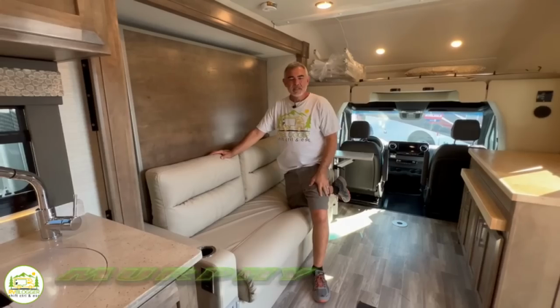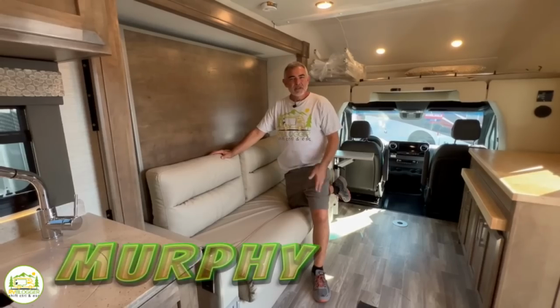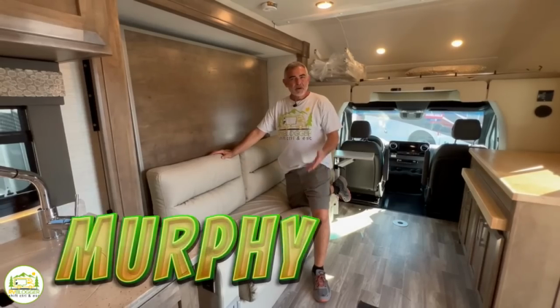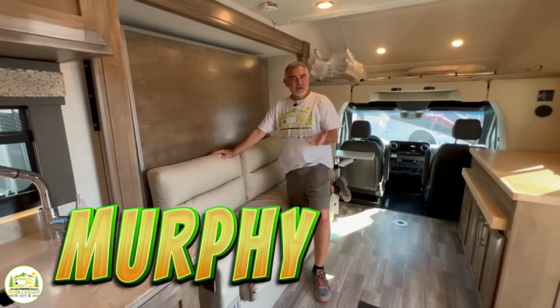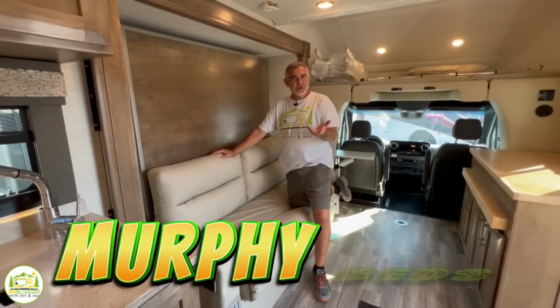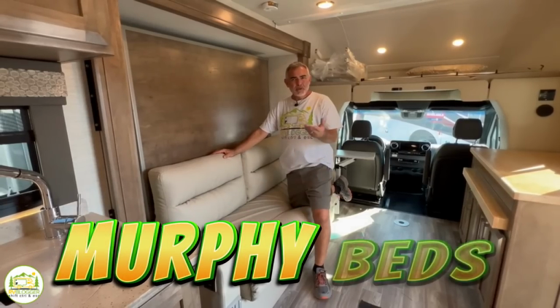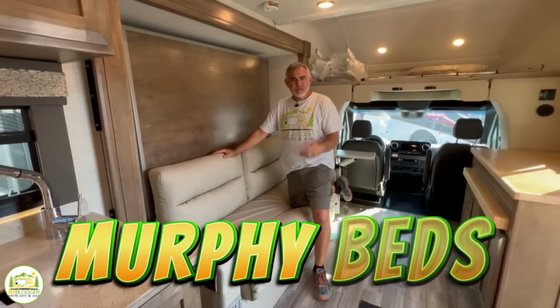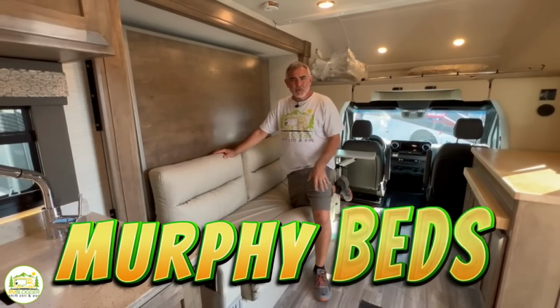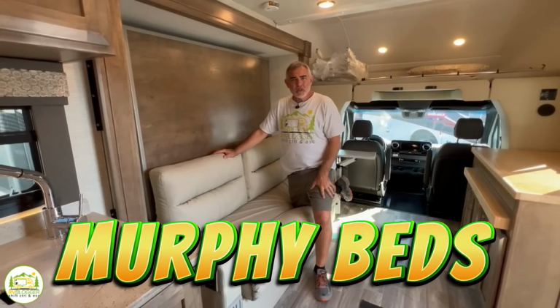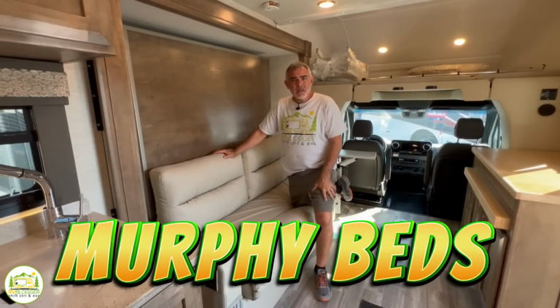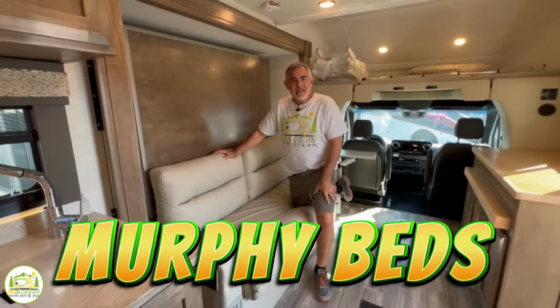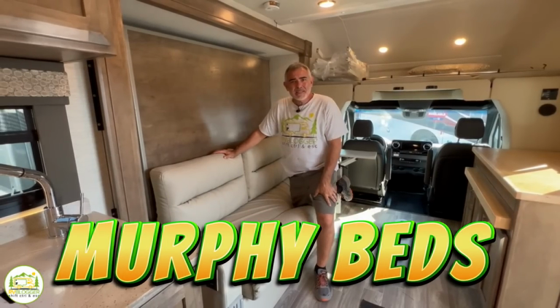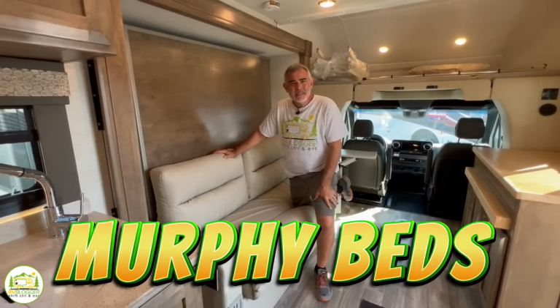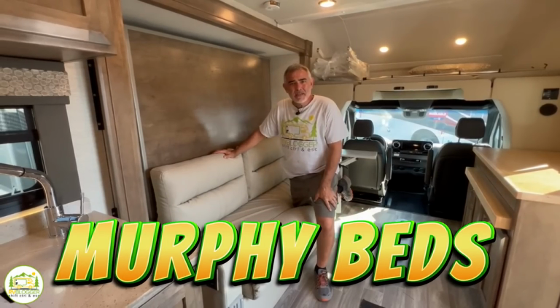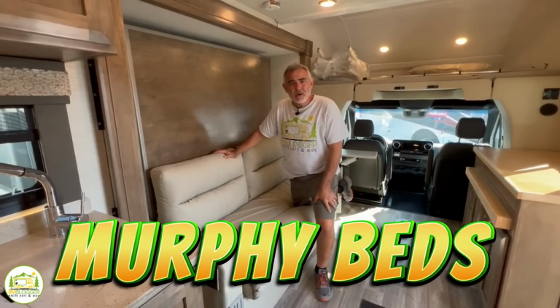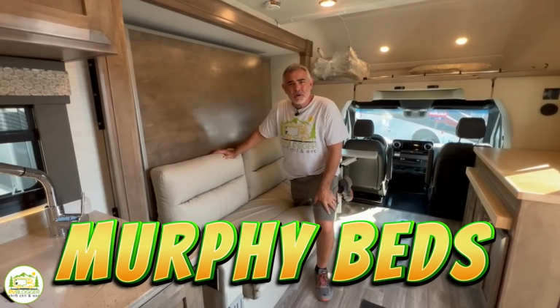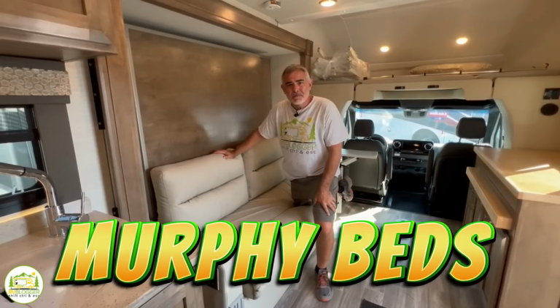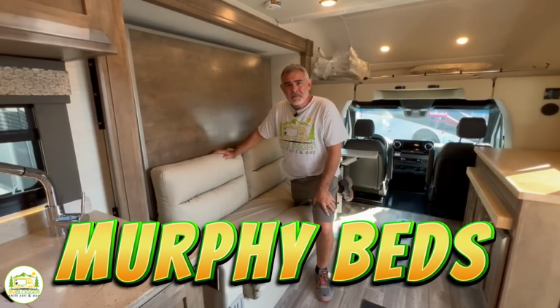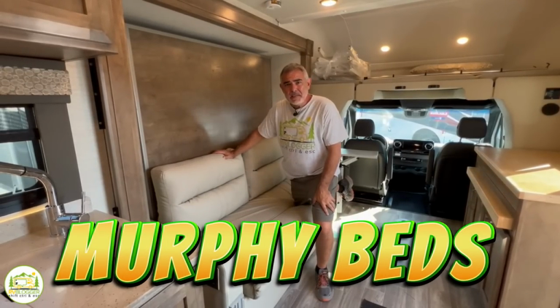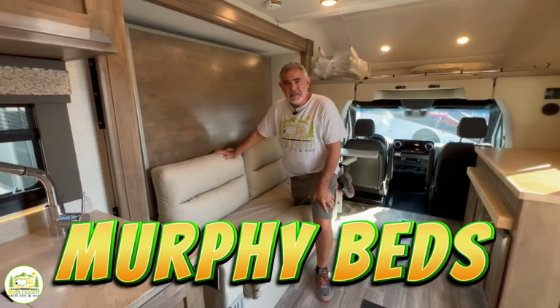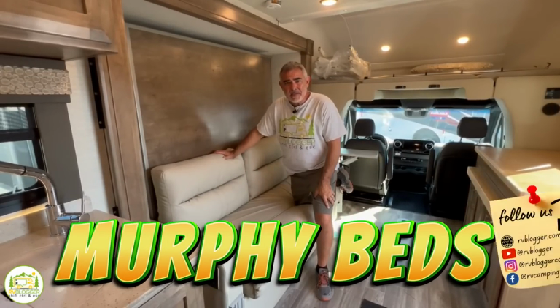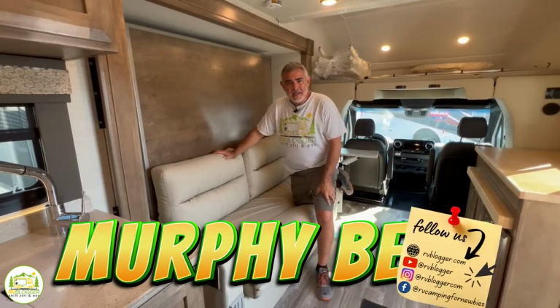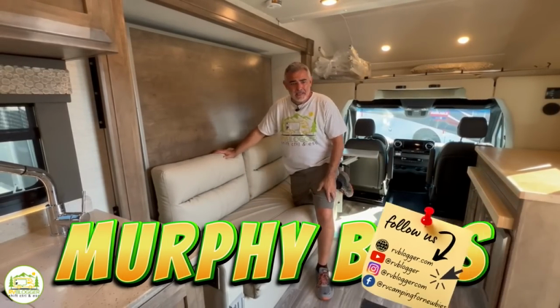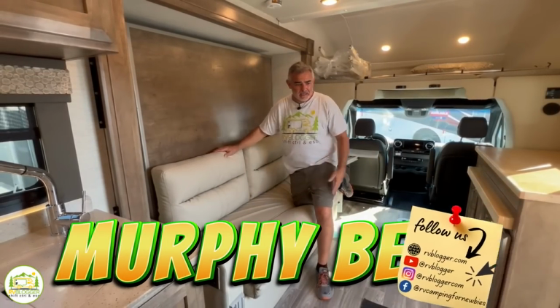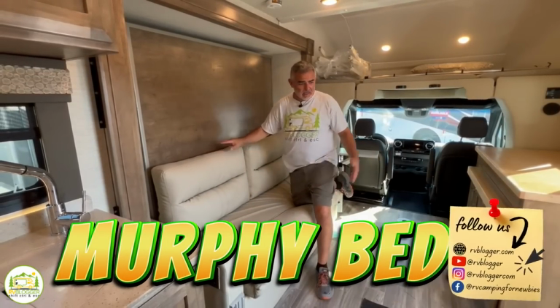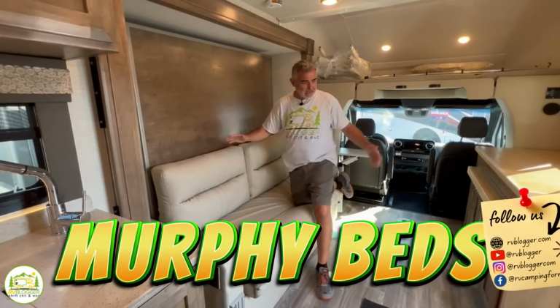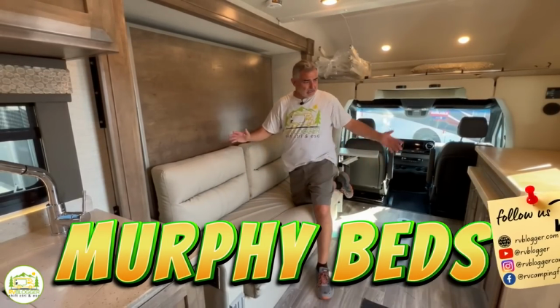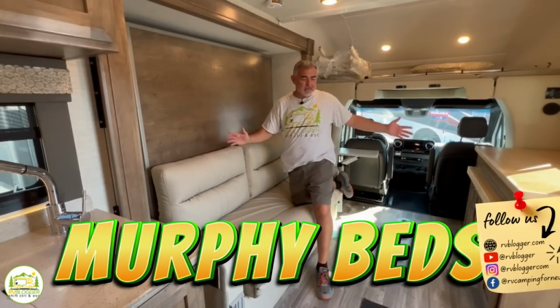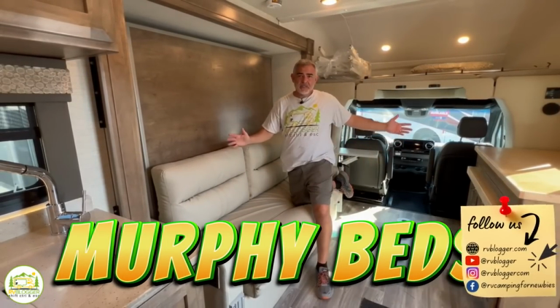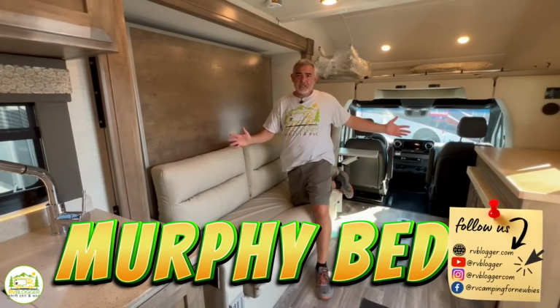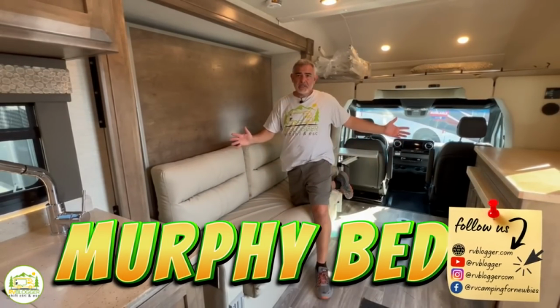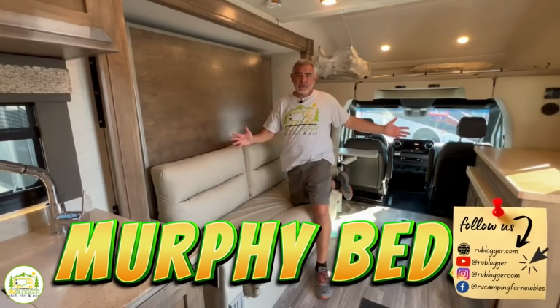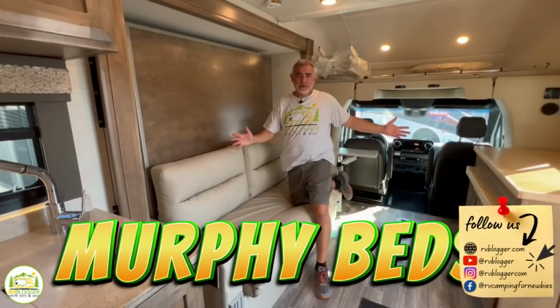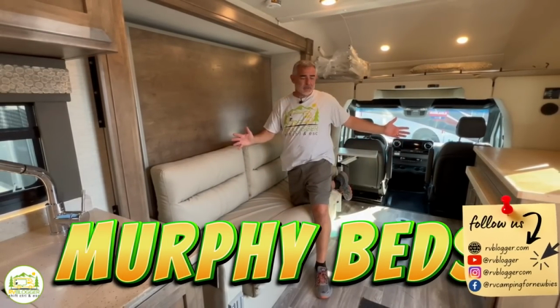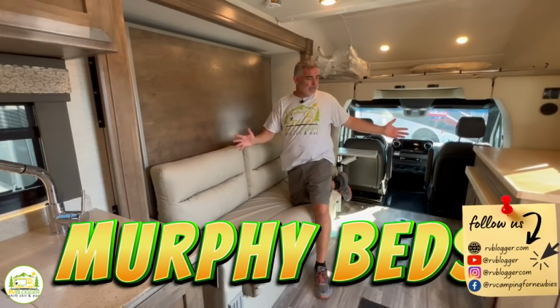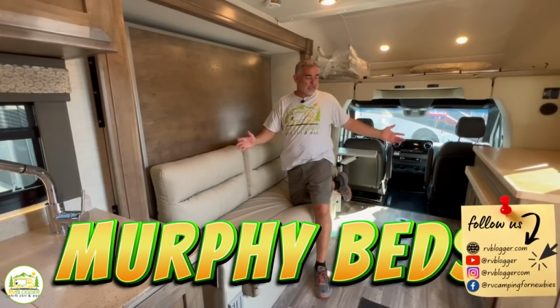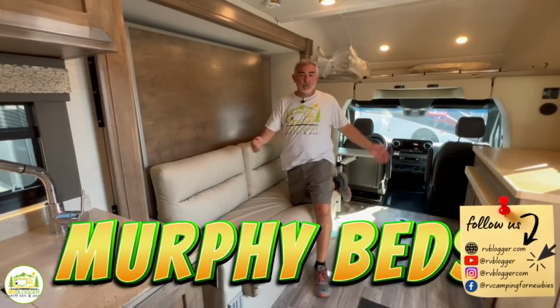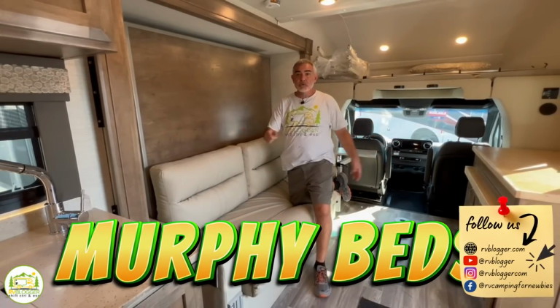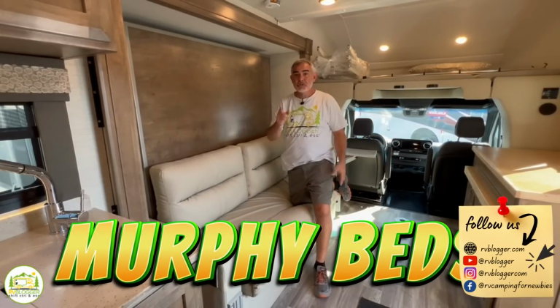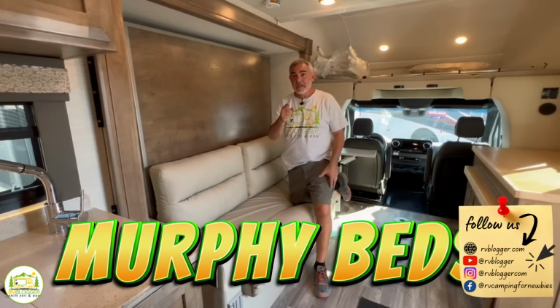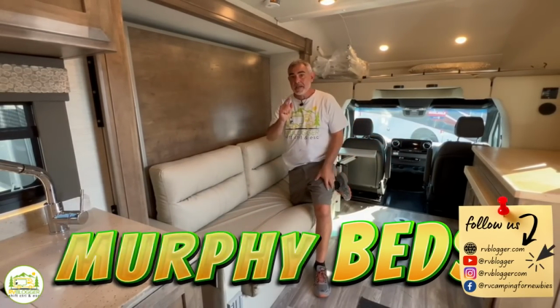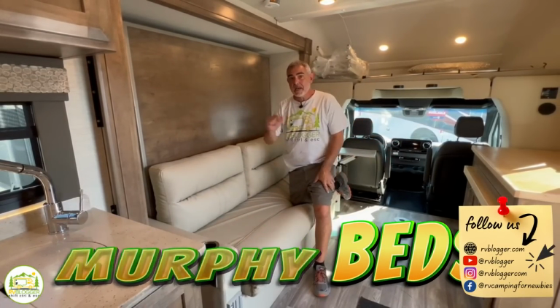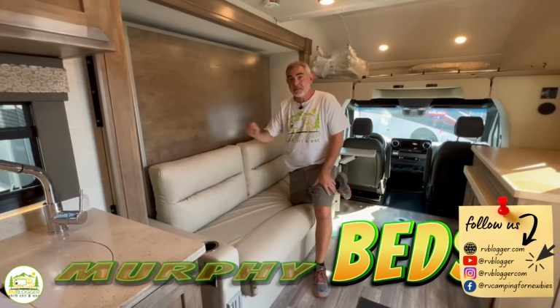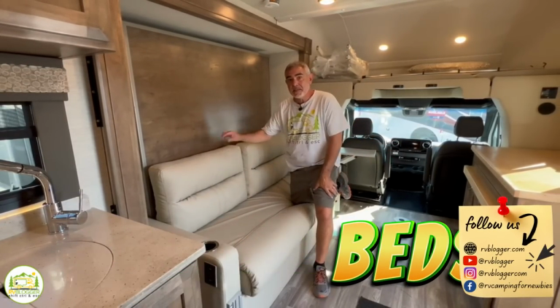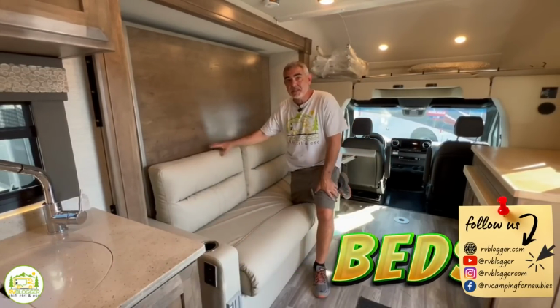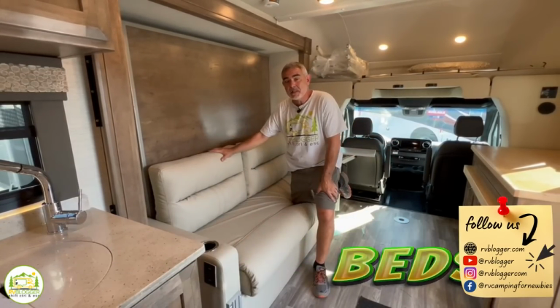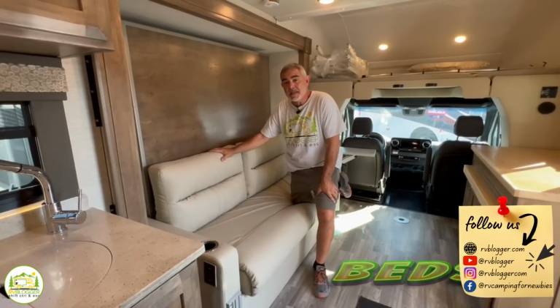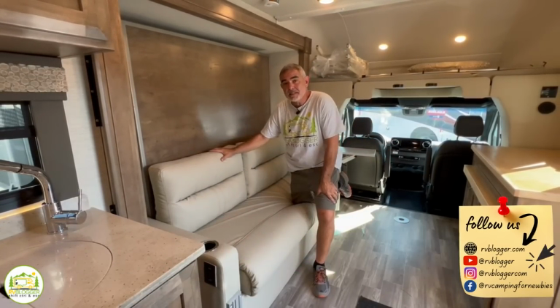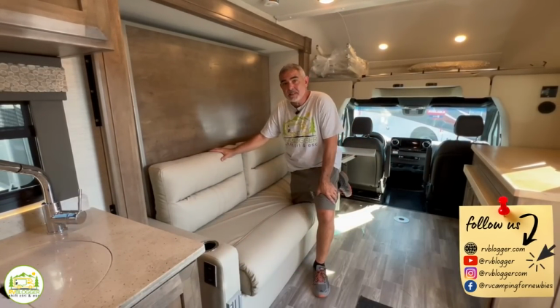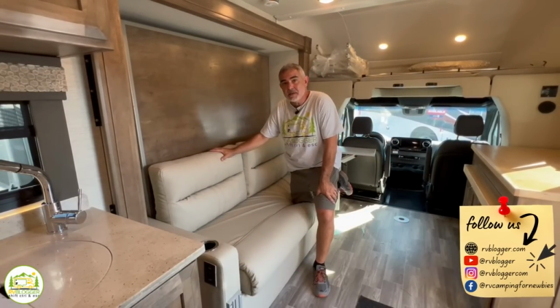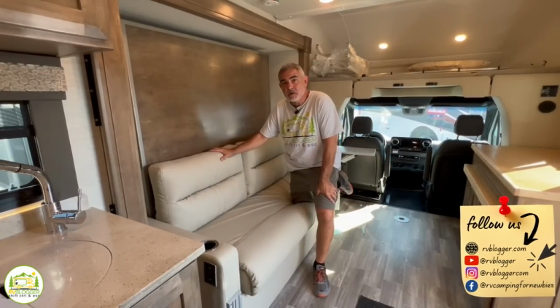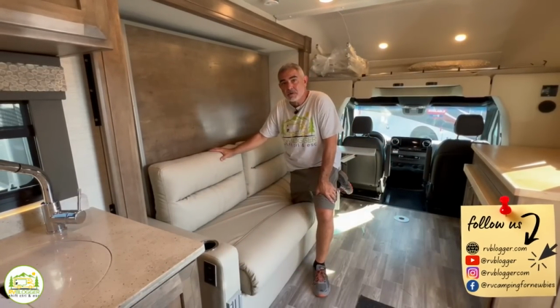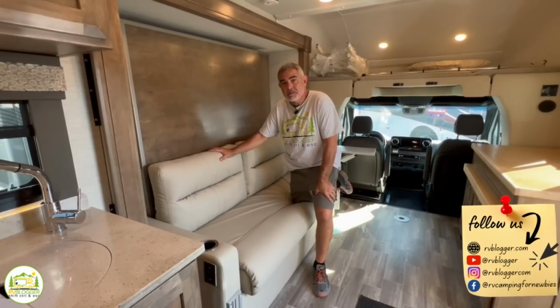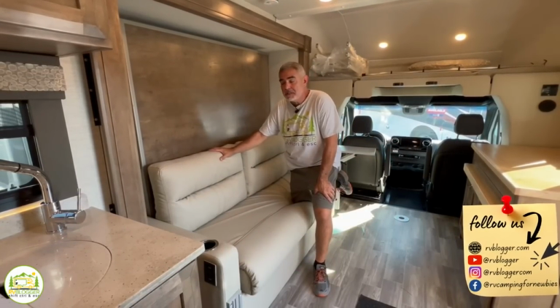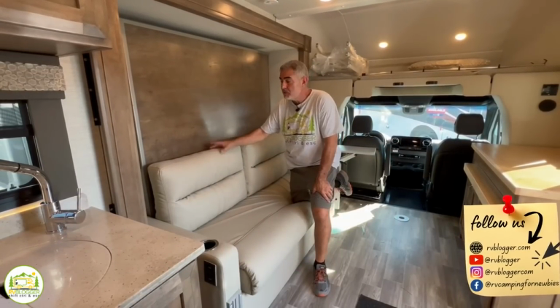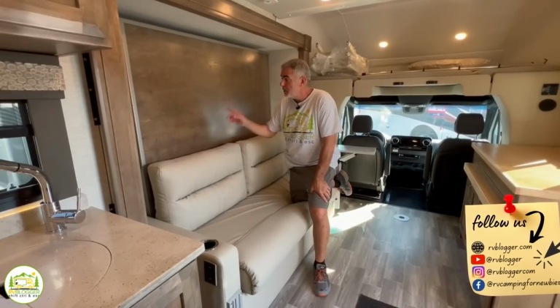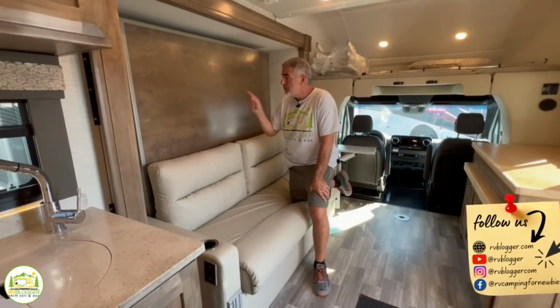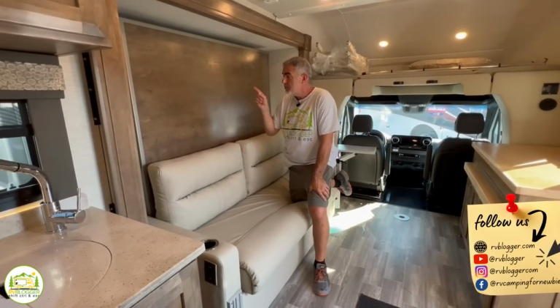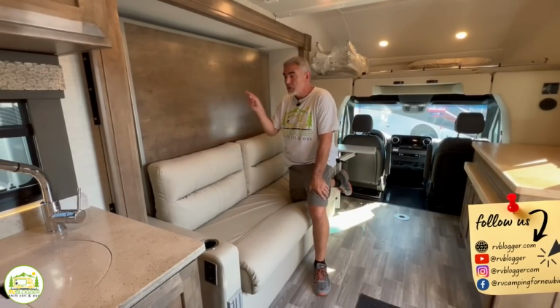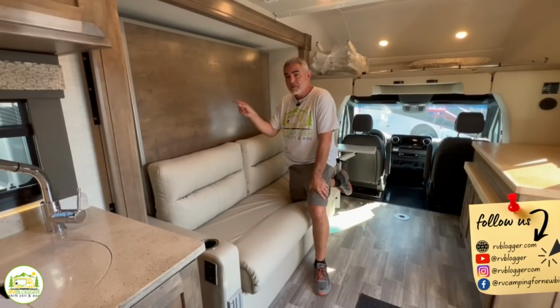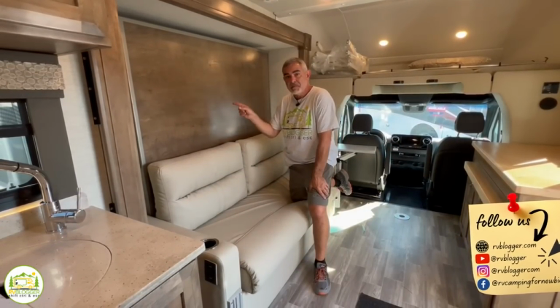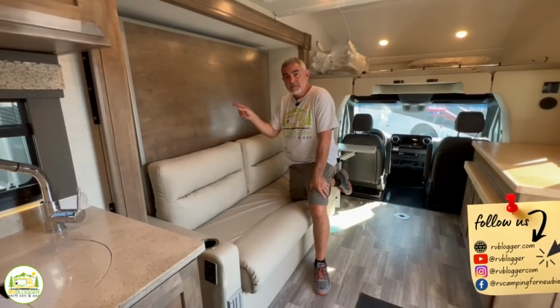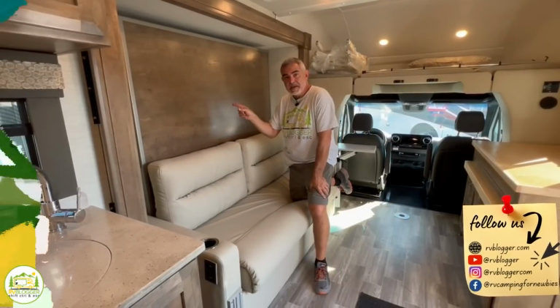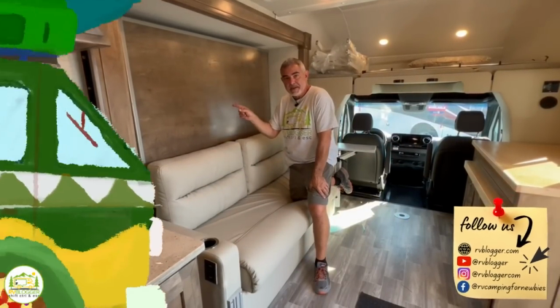Are you looking for a Class C RV that has lots of interior space? Check out these Class C RVs with Murphy beds.